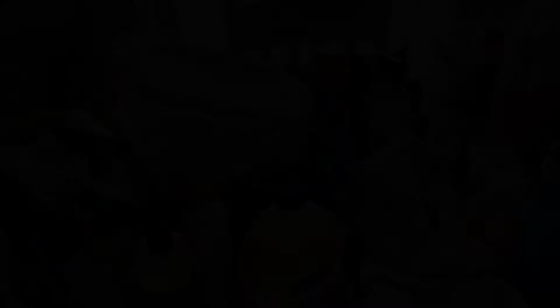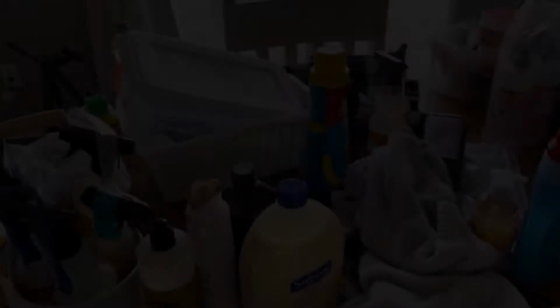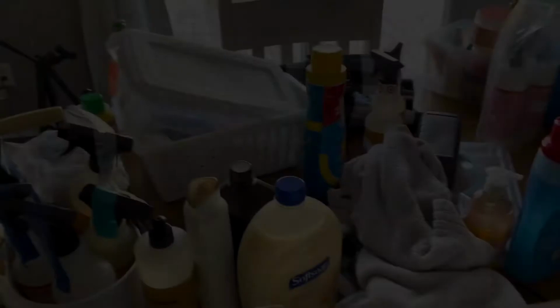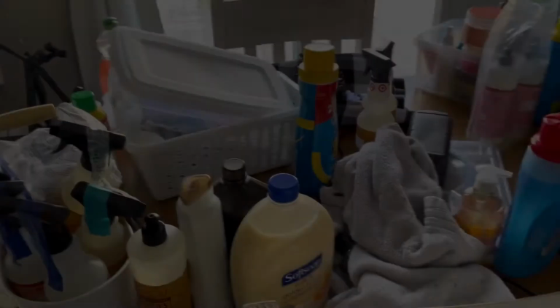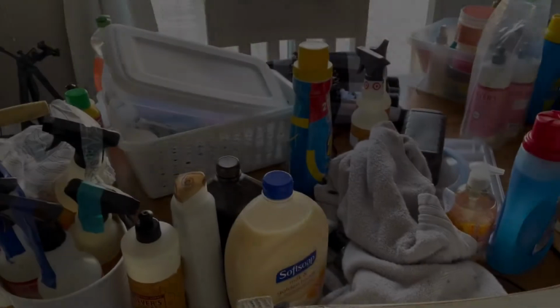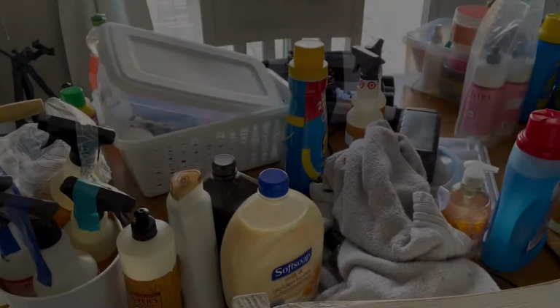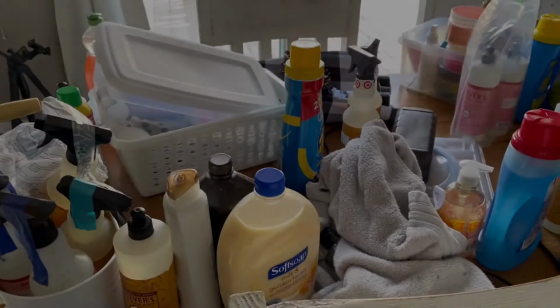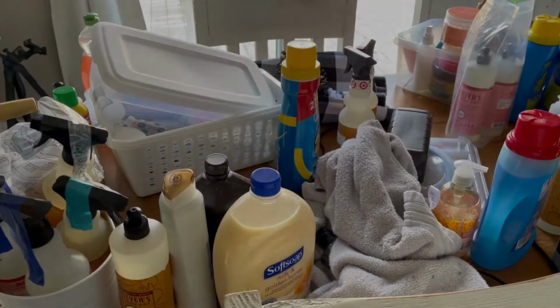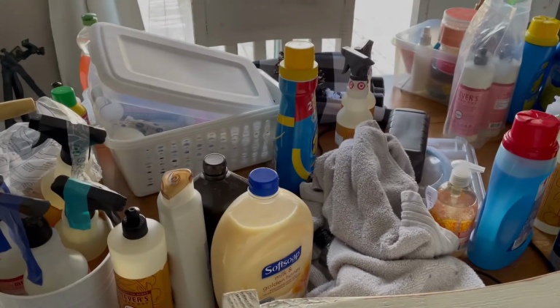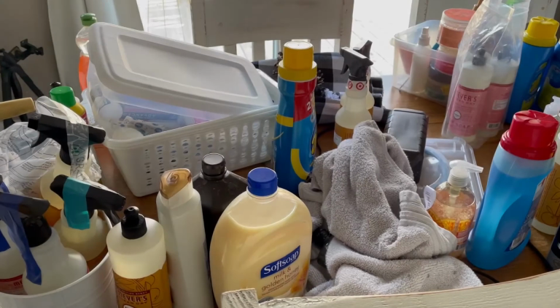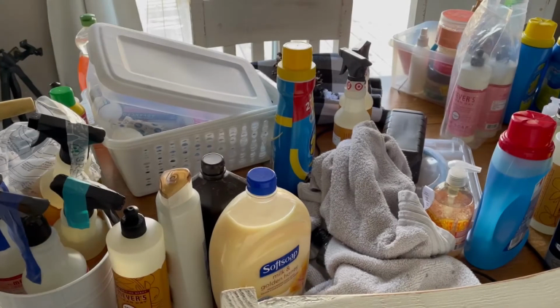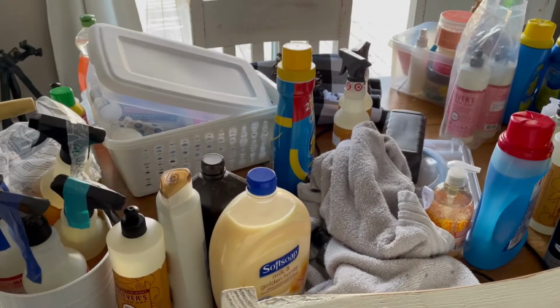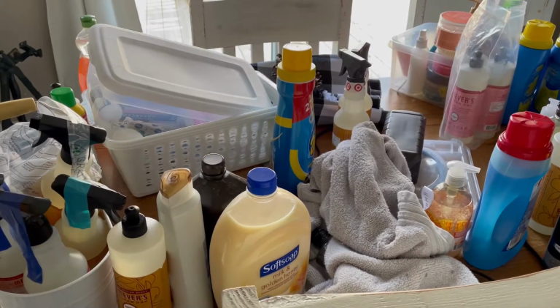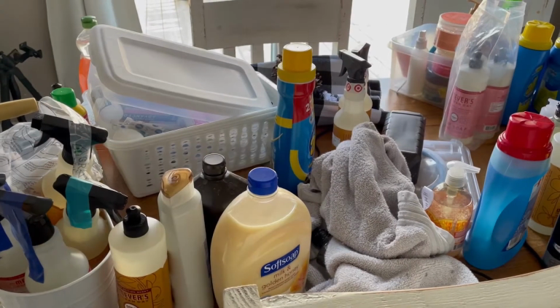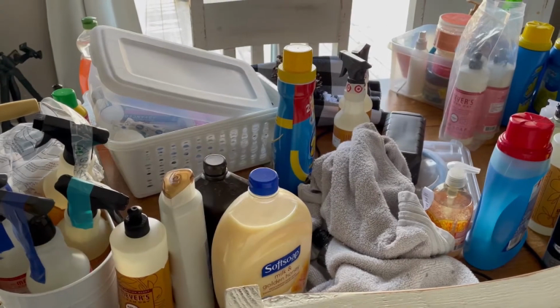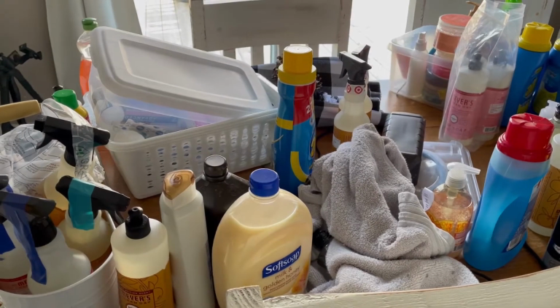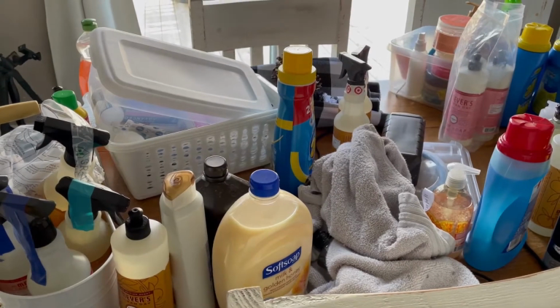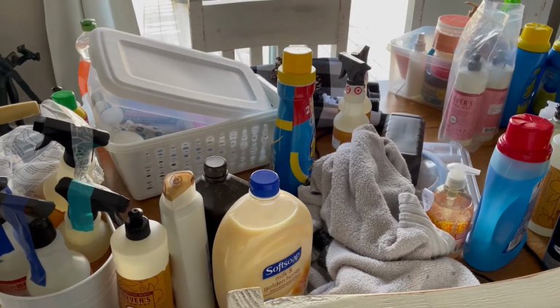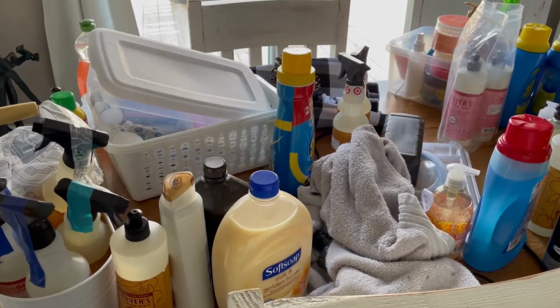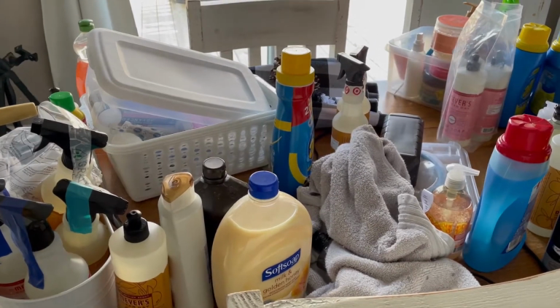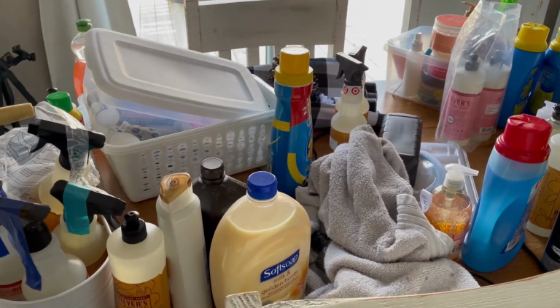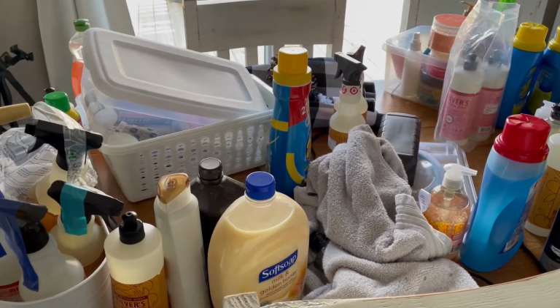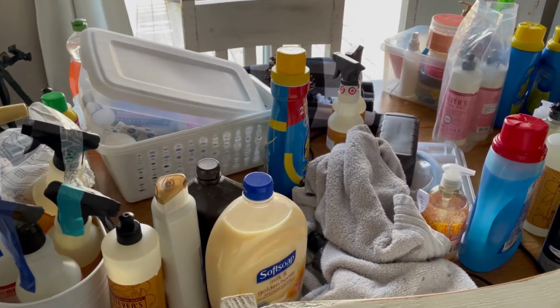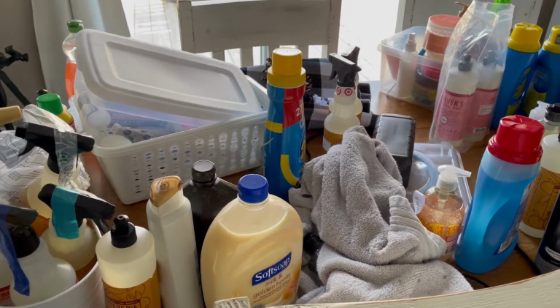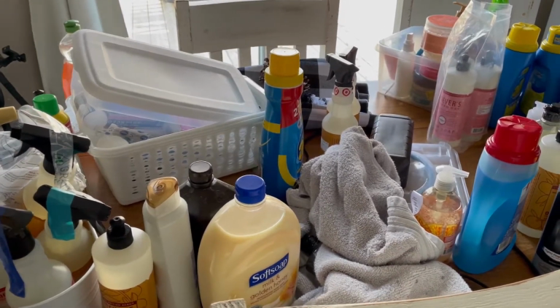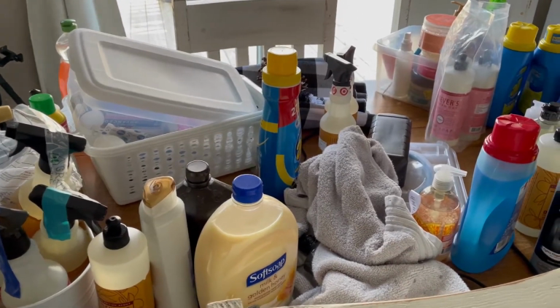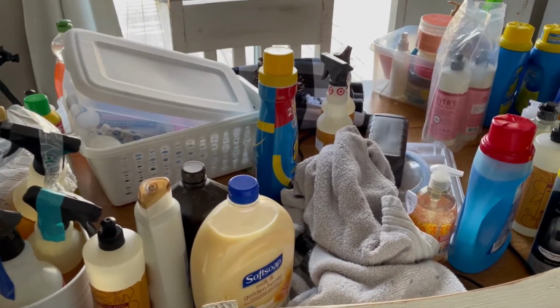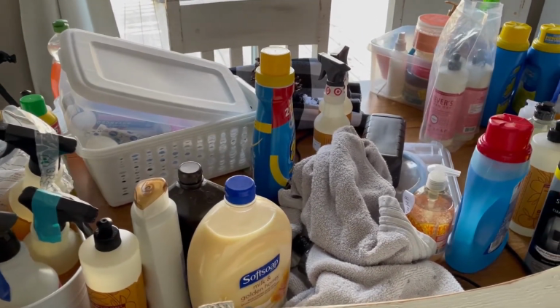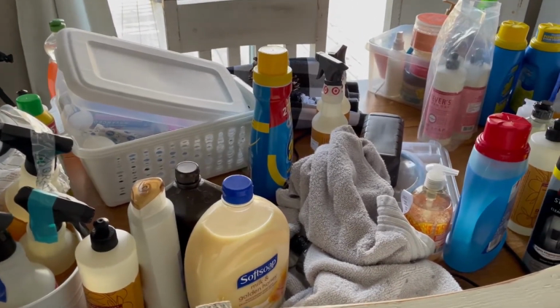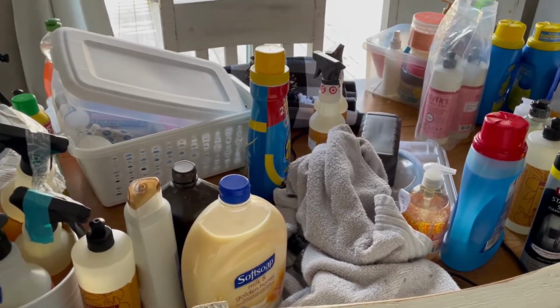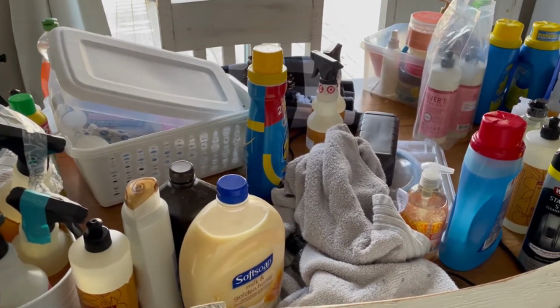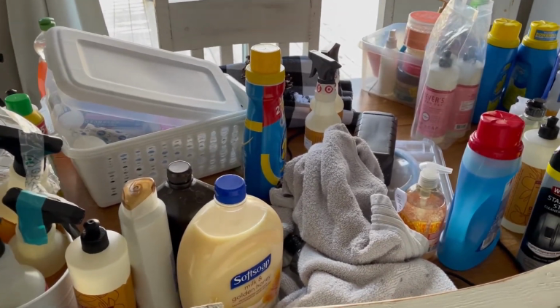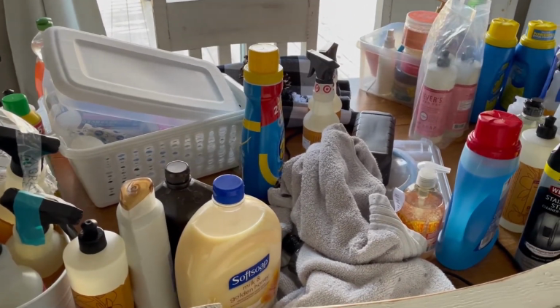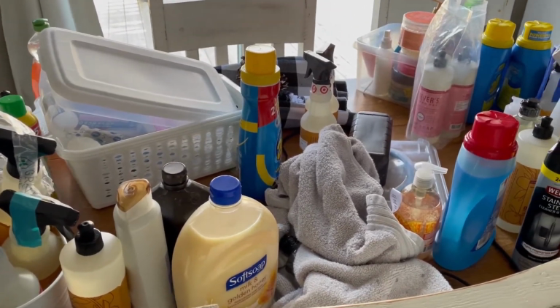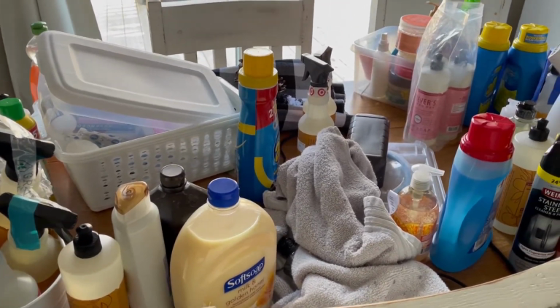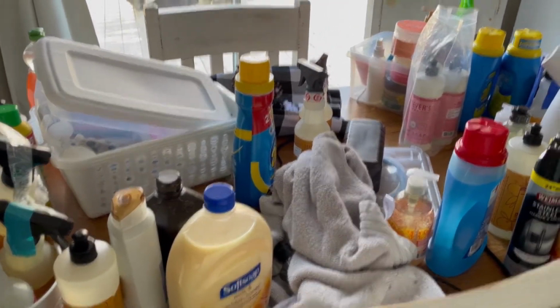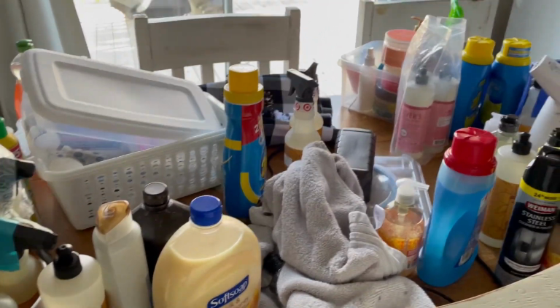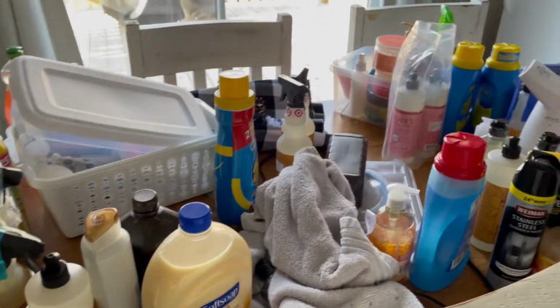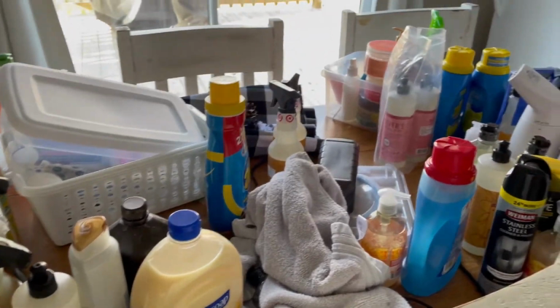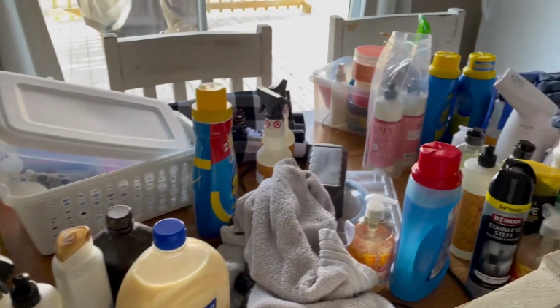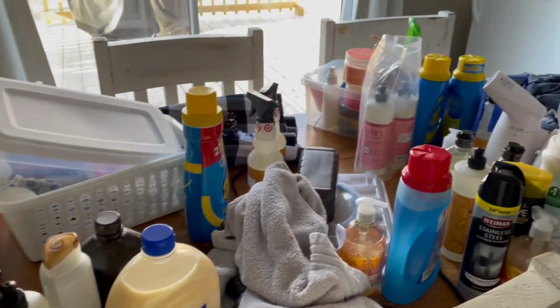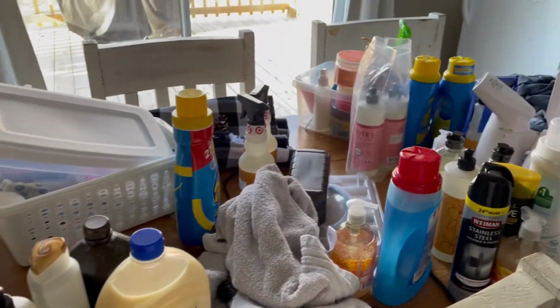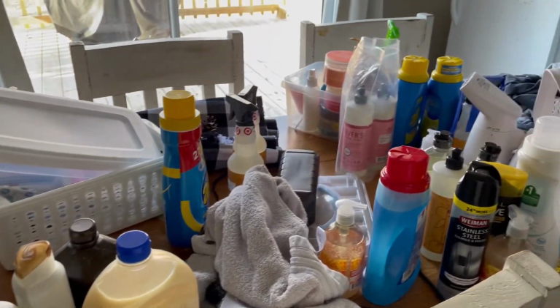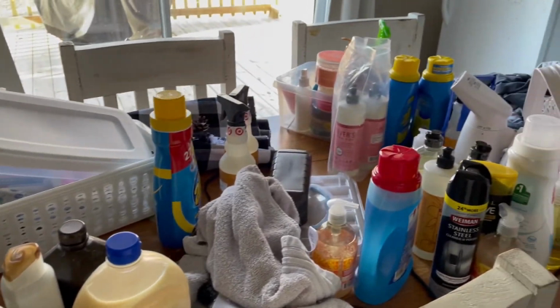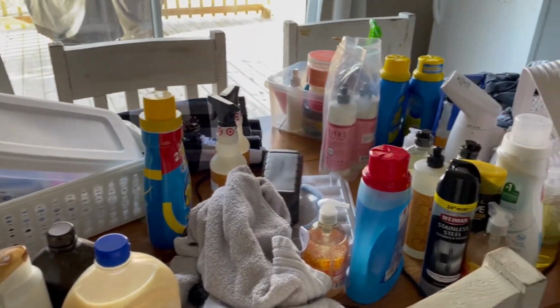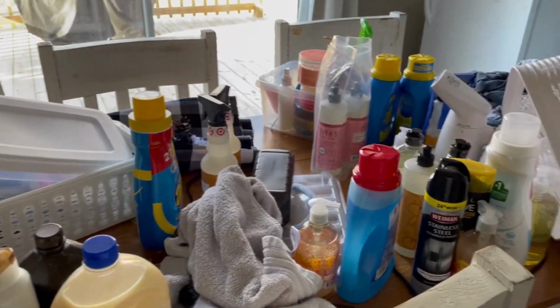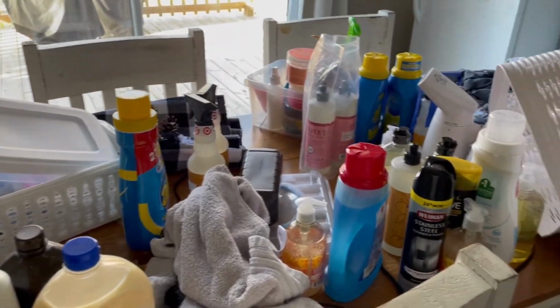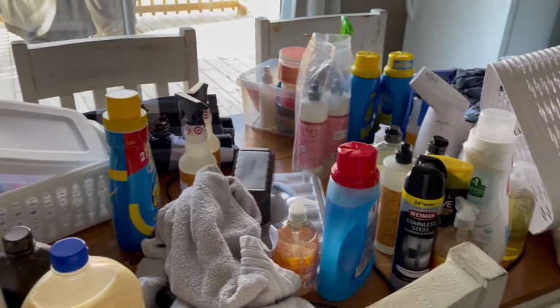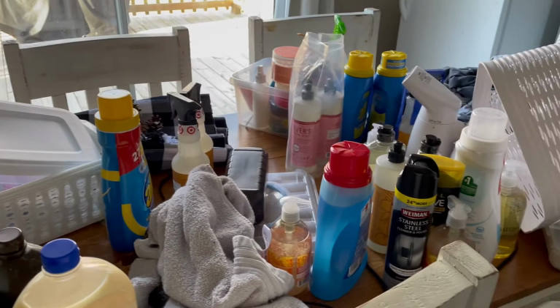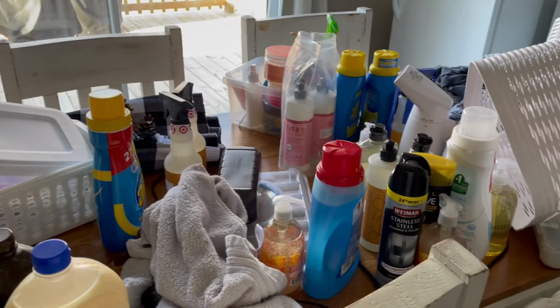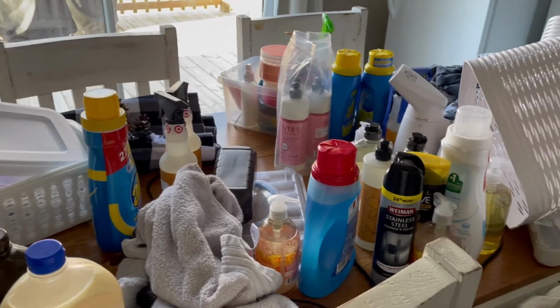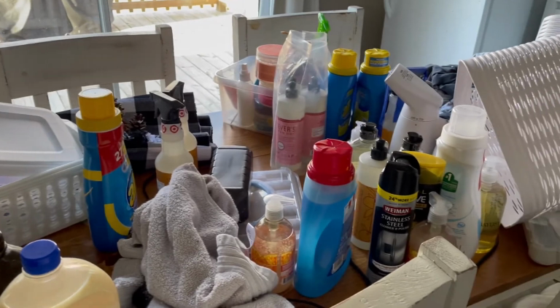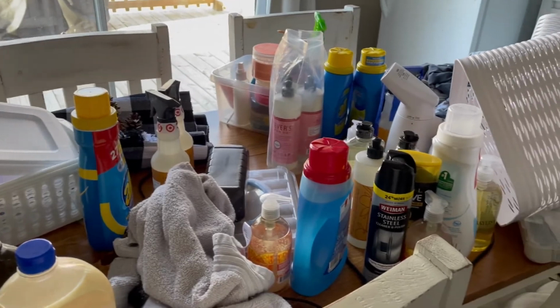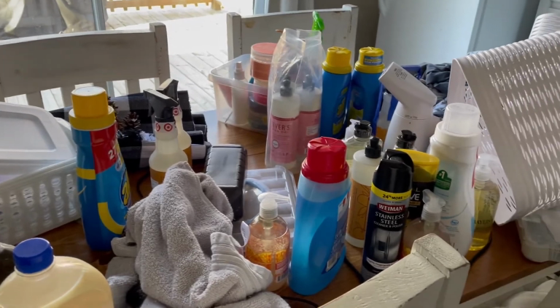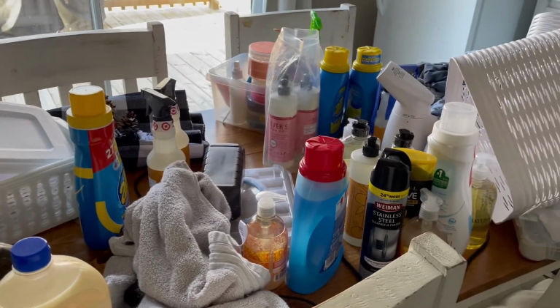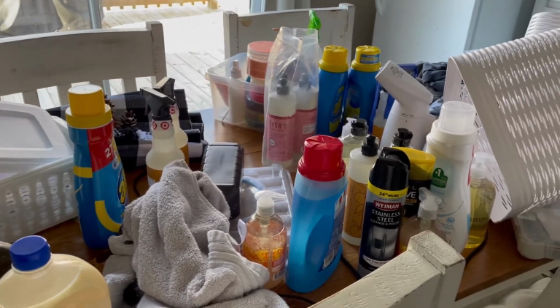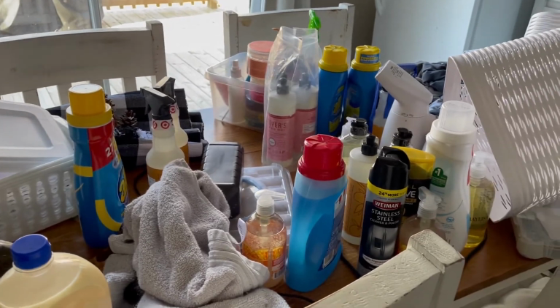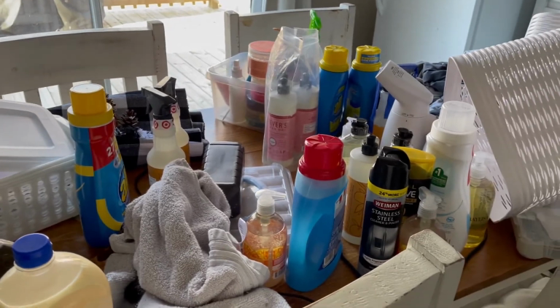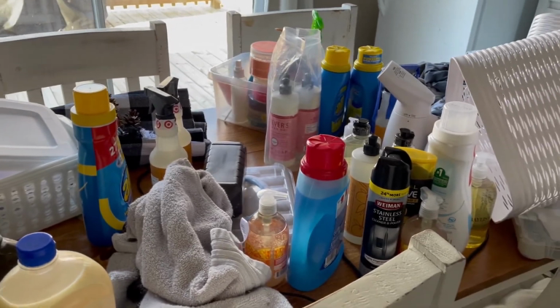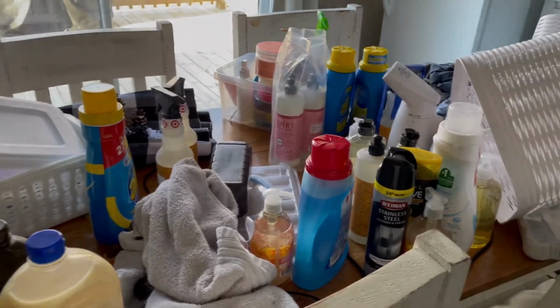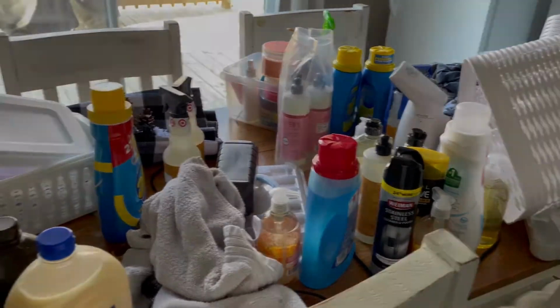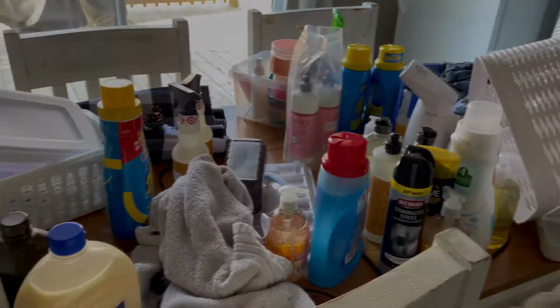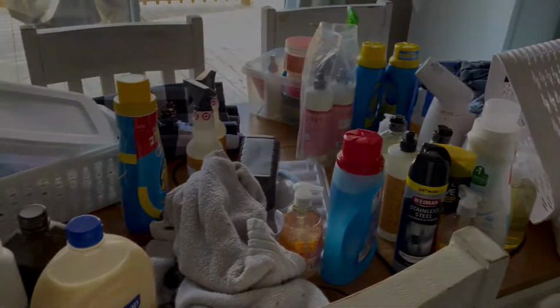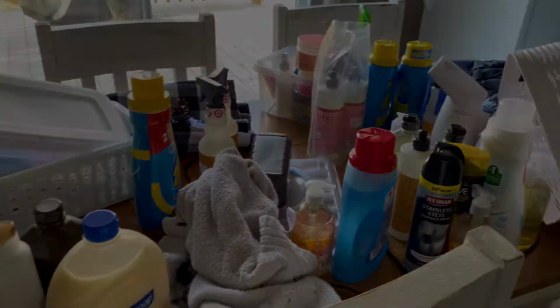This is so overwhelming, guys. This is so much stuff on my table out of this closet.